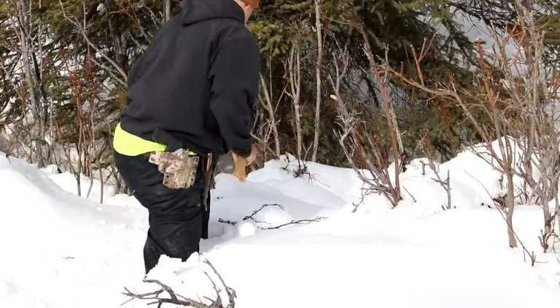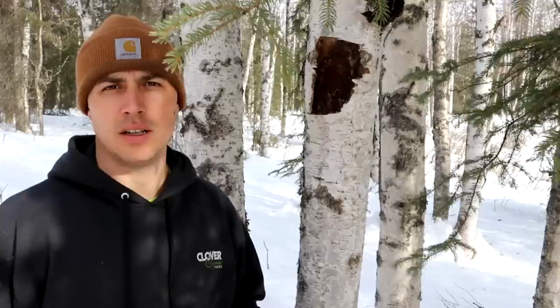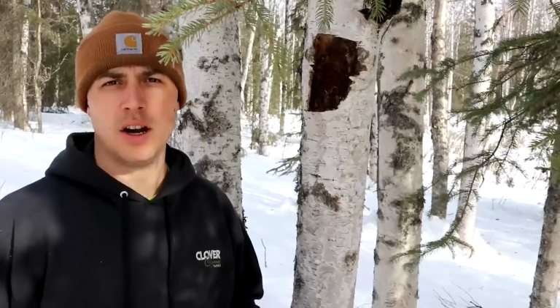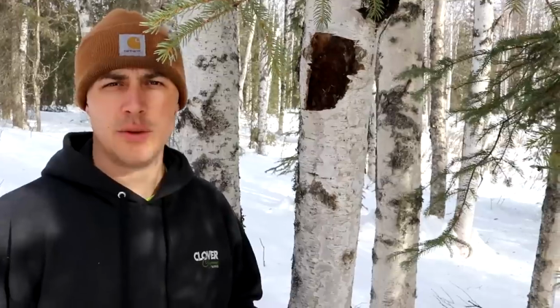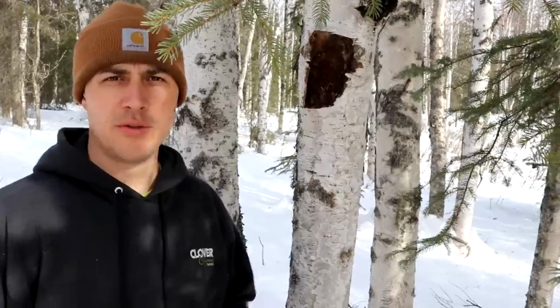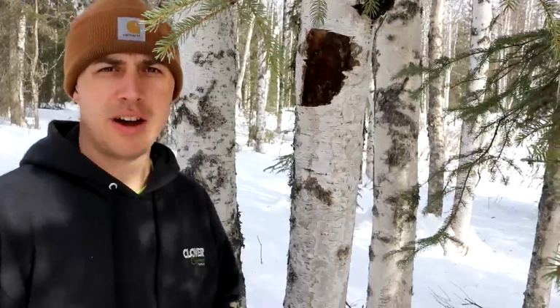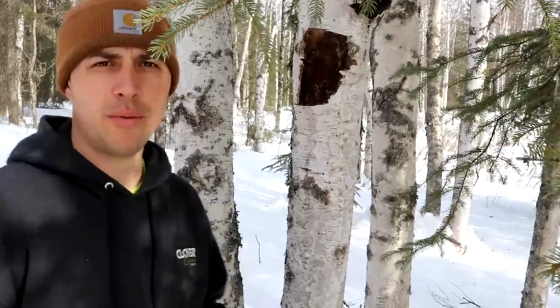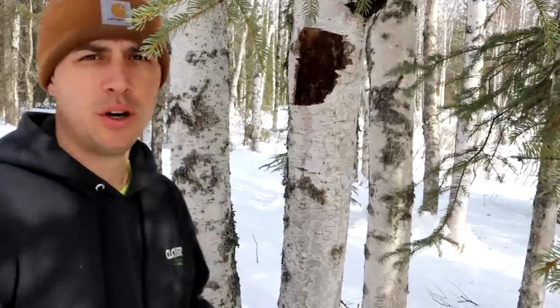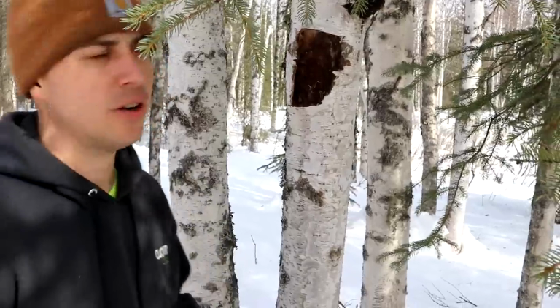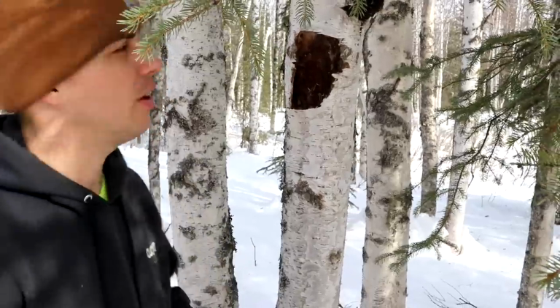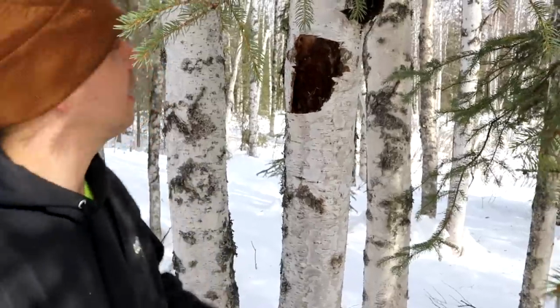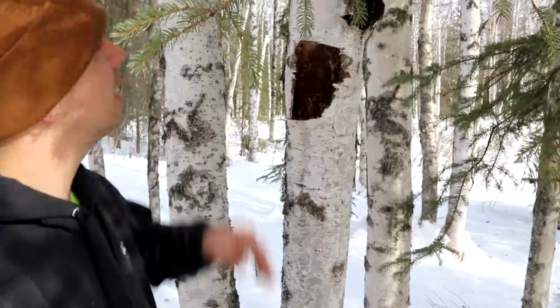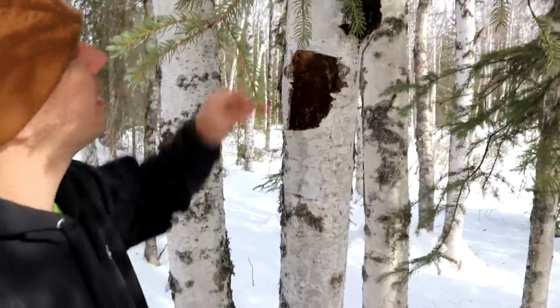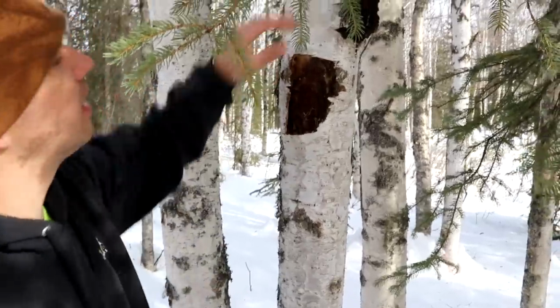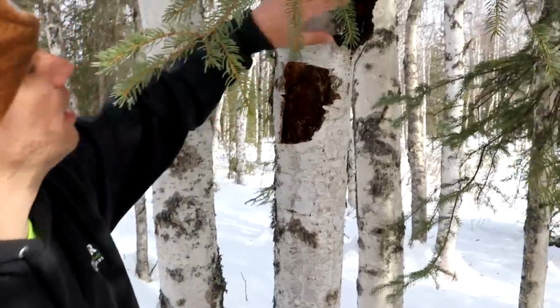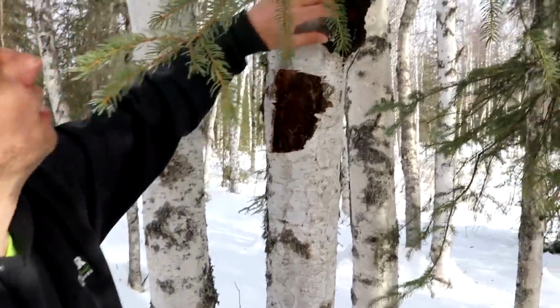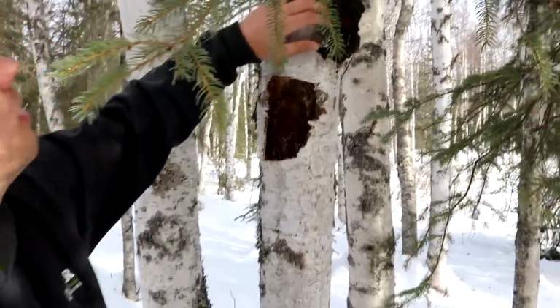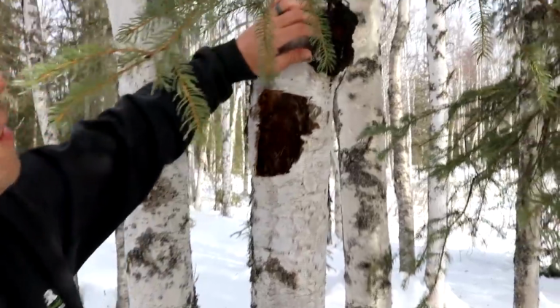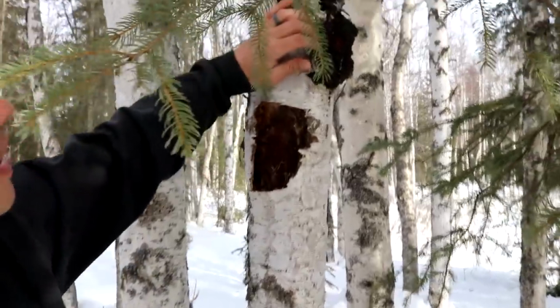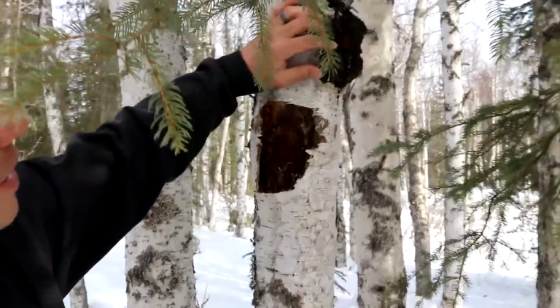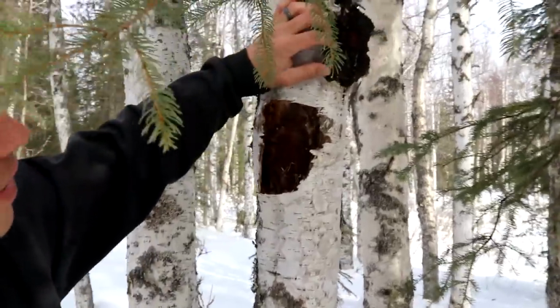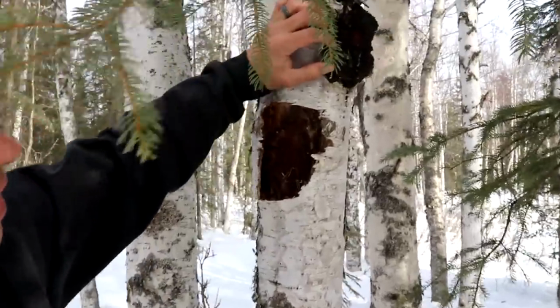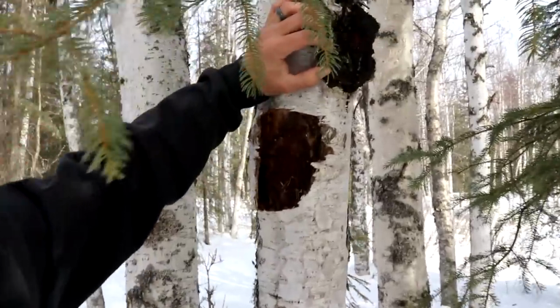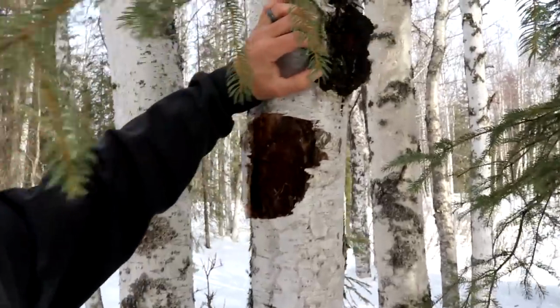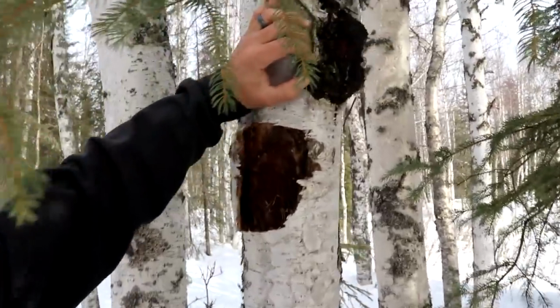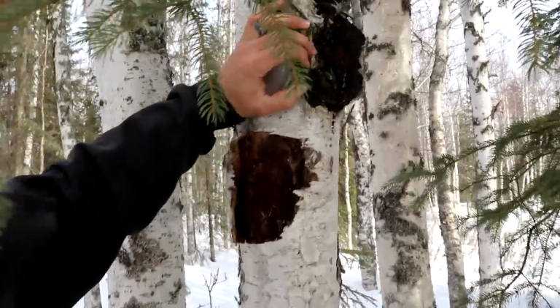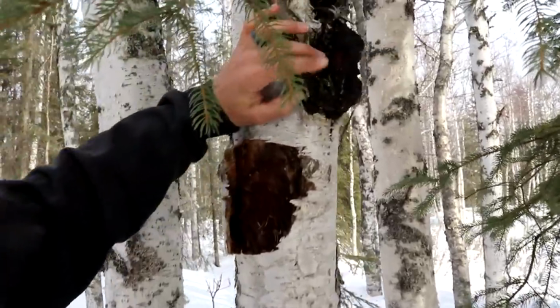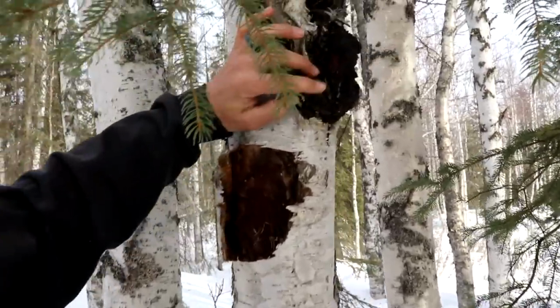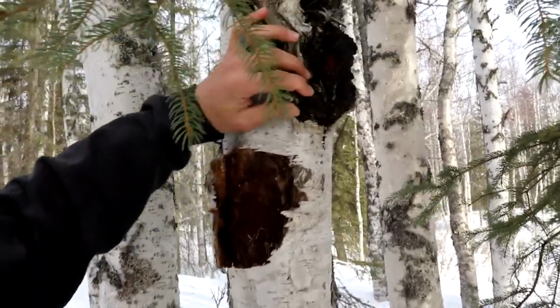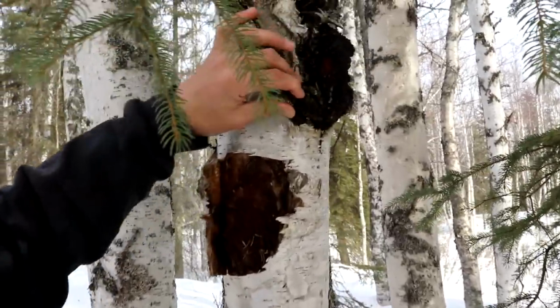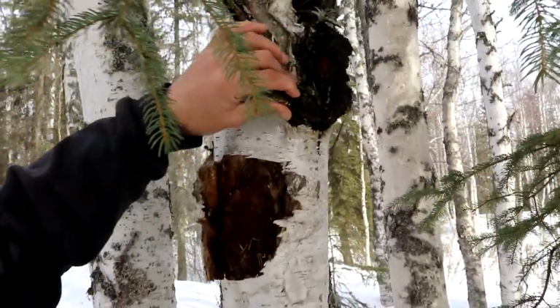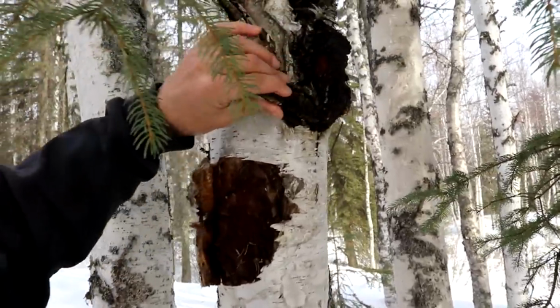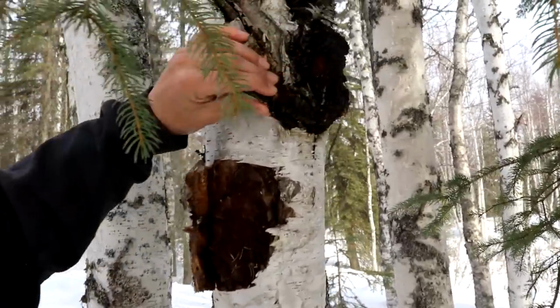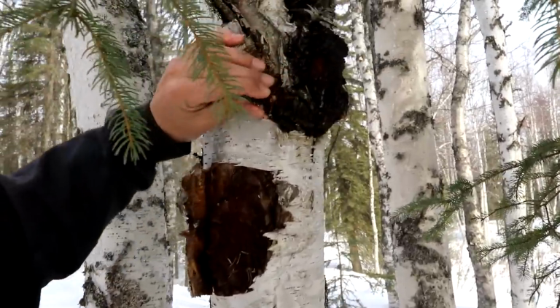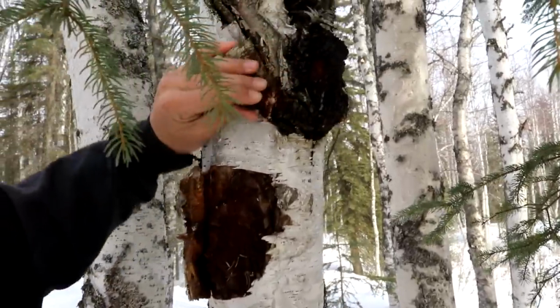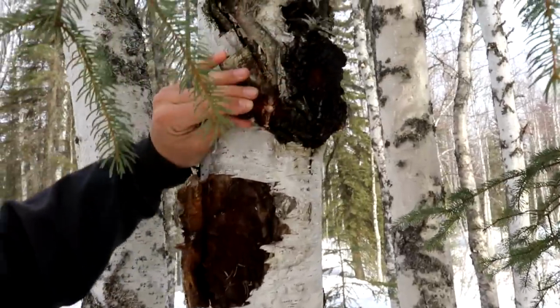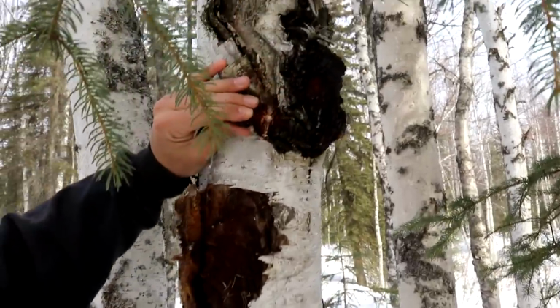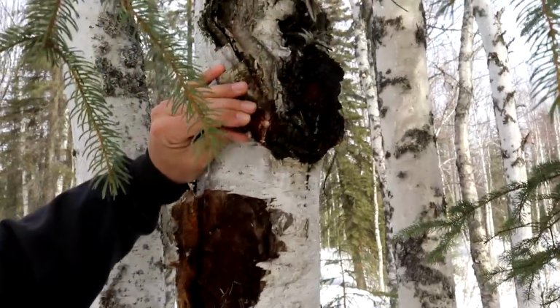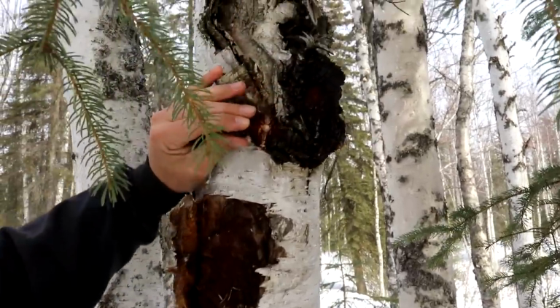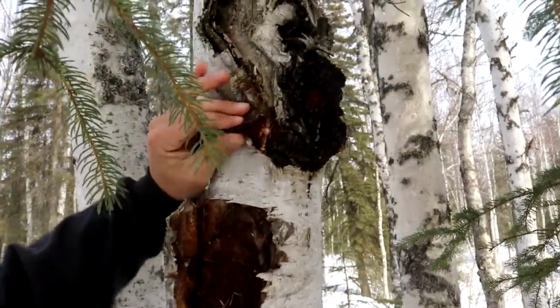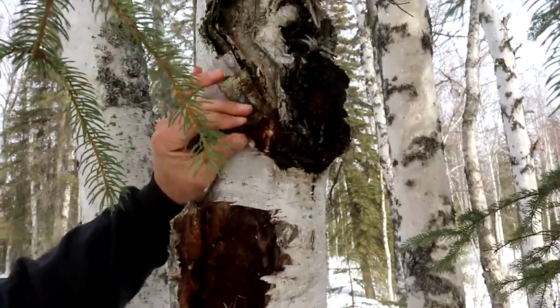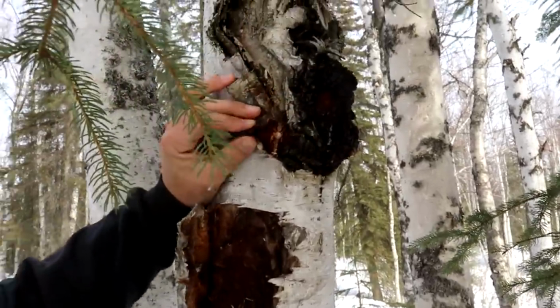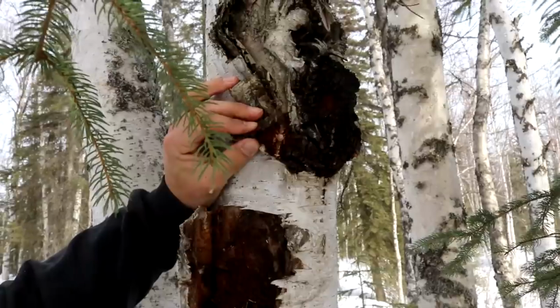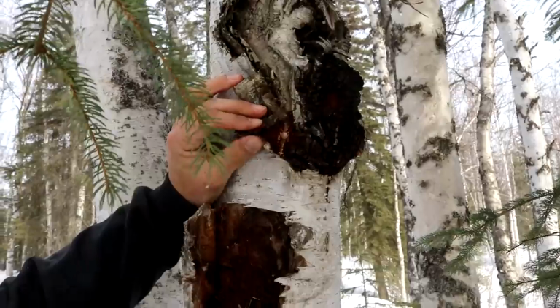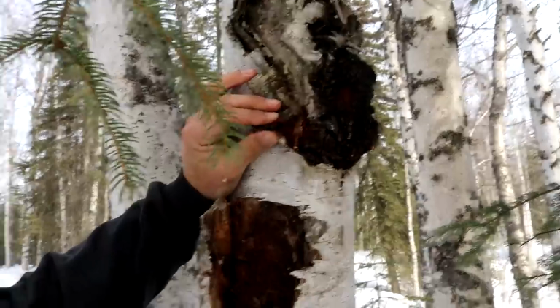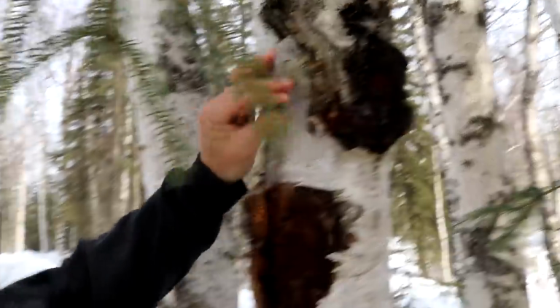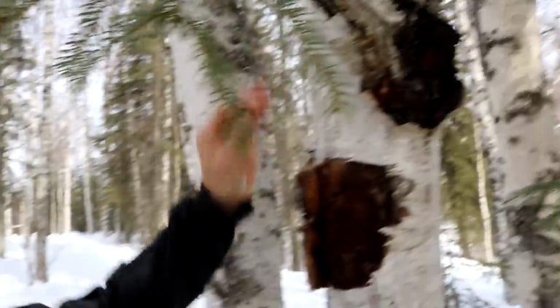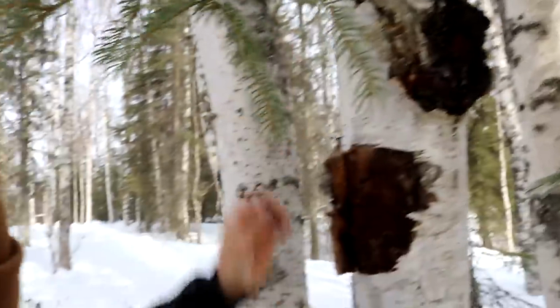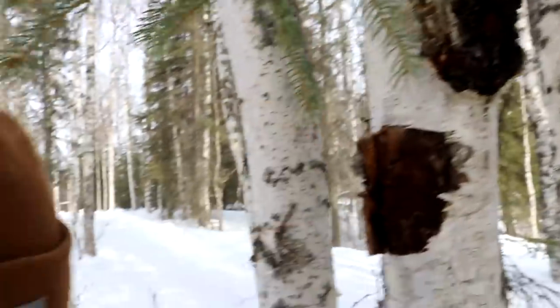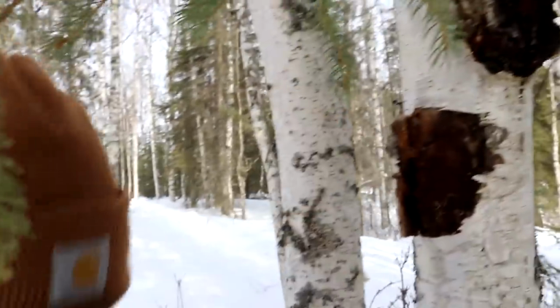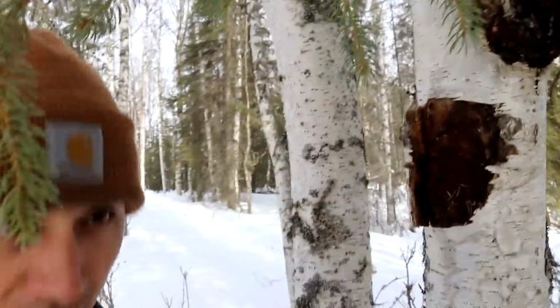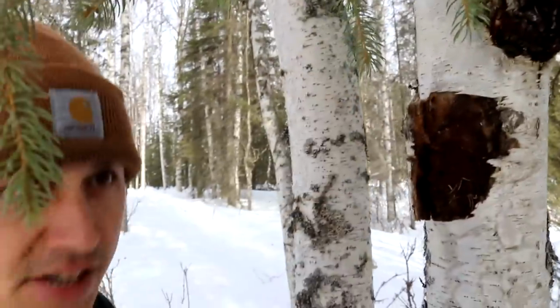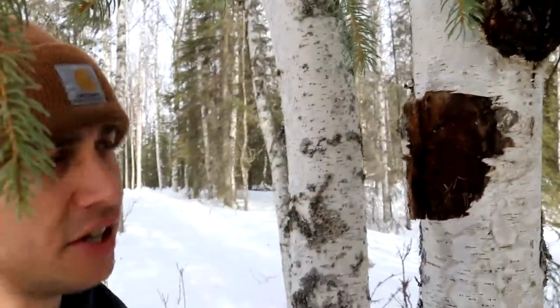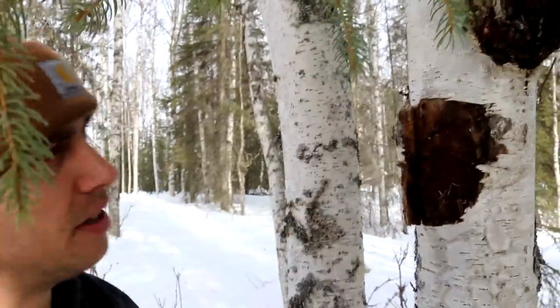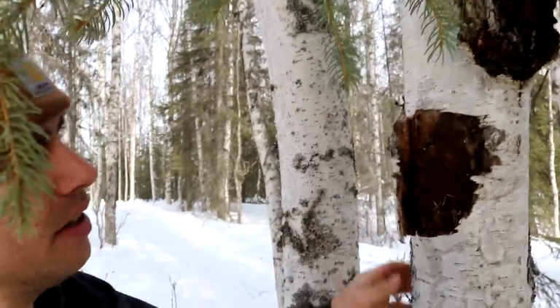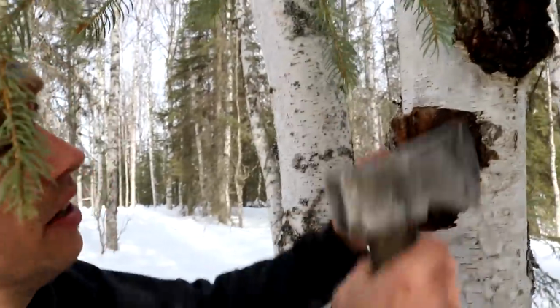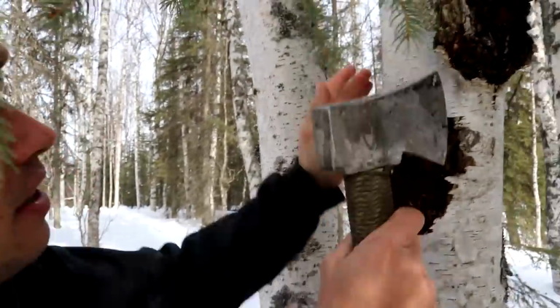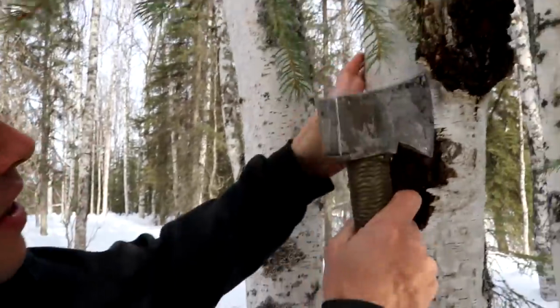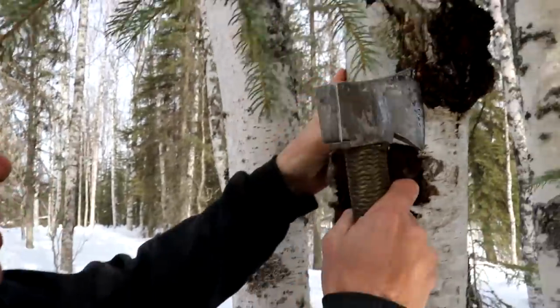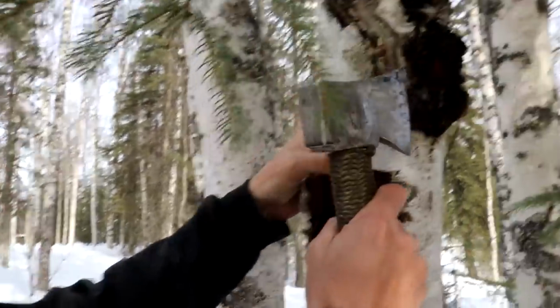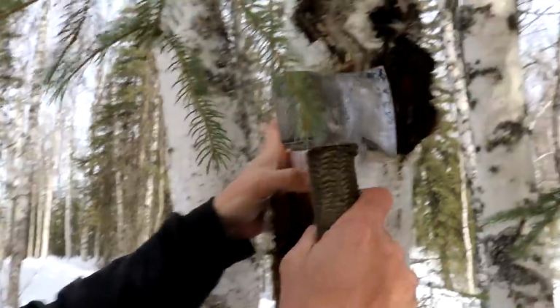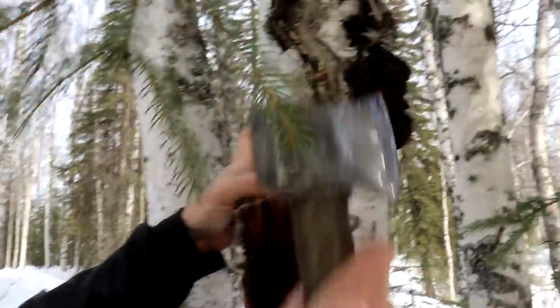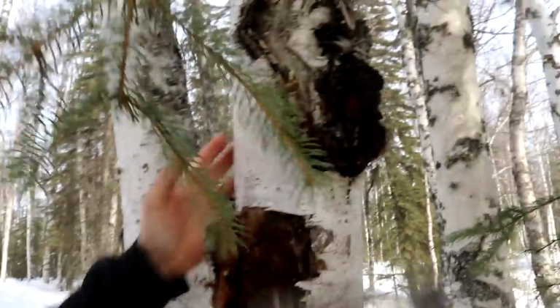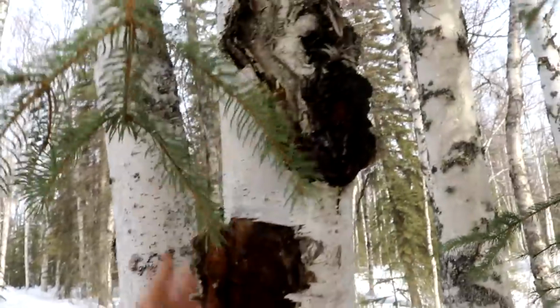We found one already right here and it only took us a few minutes. We're going to use the hatchet and take it off.